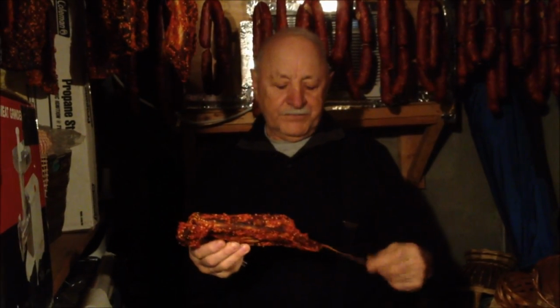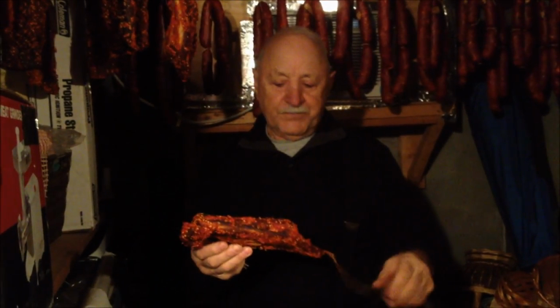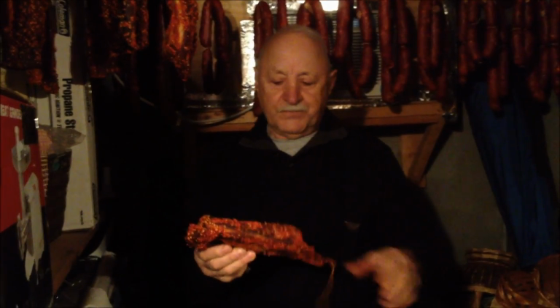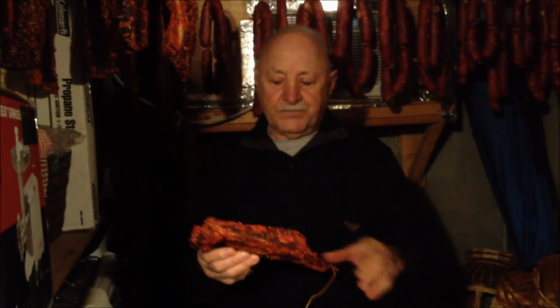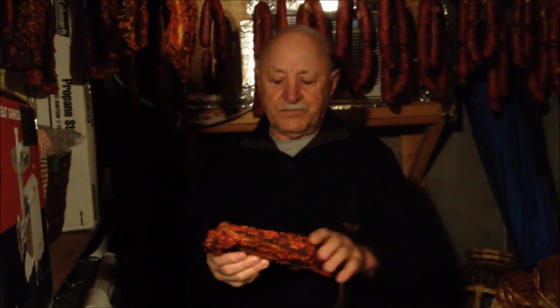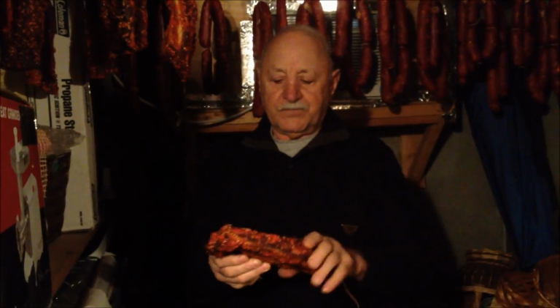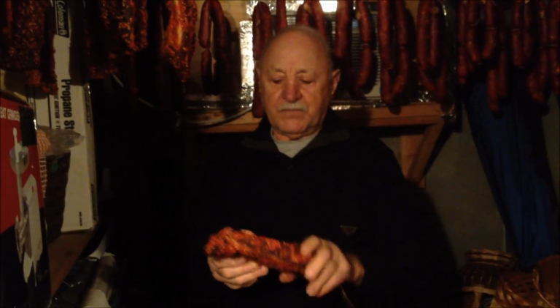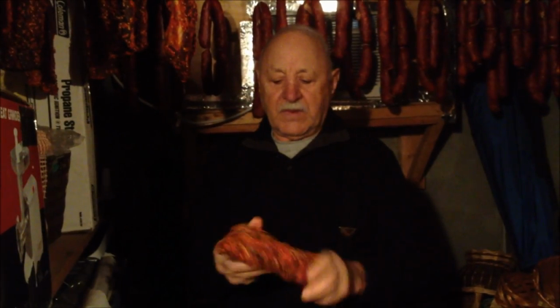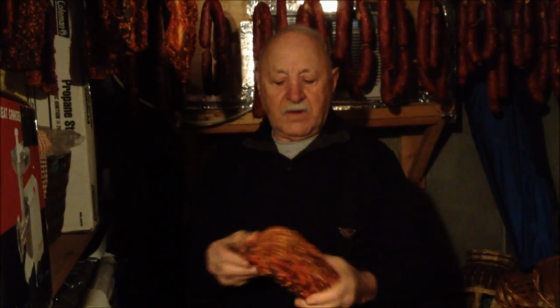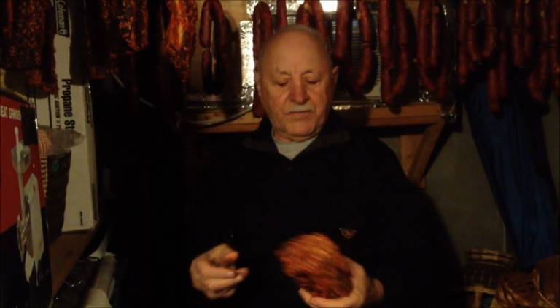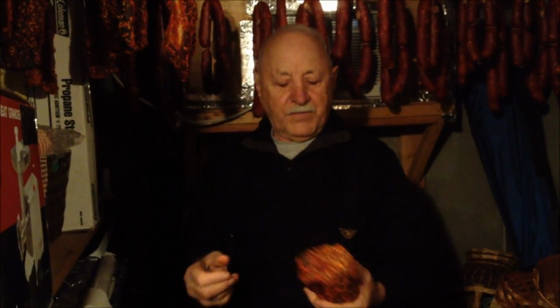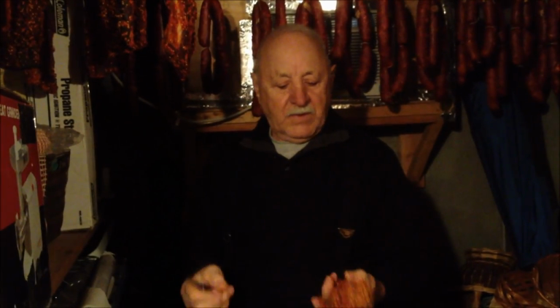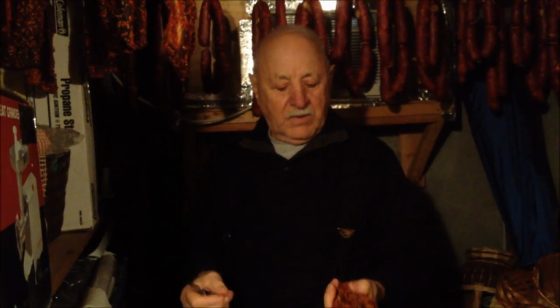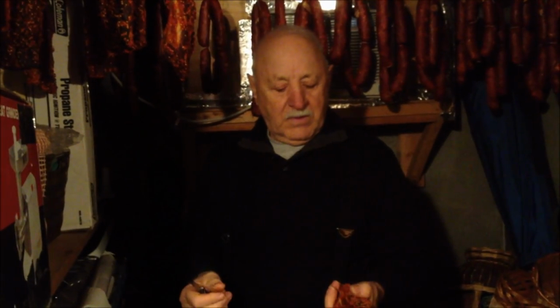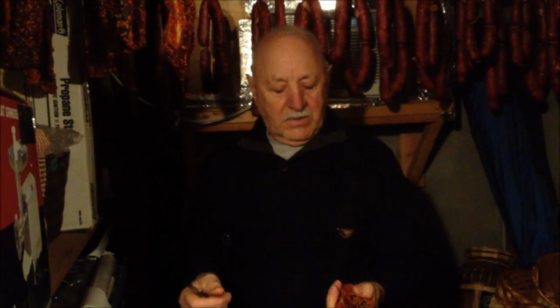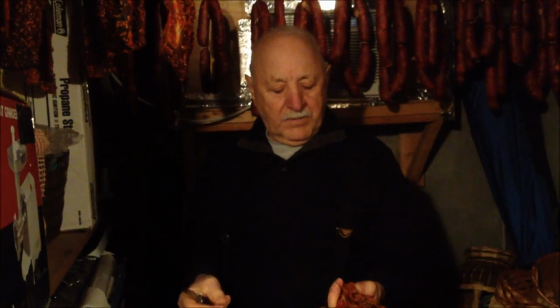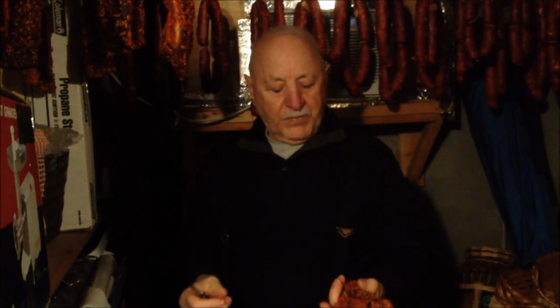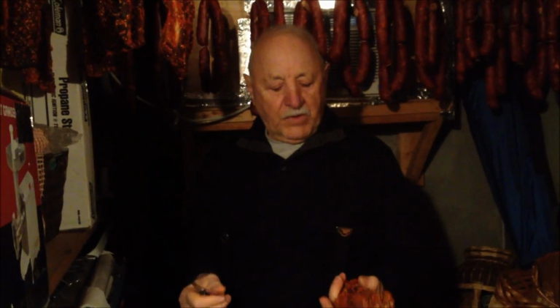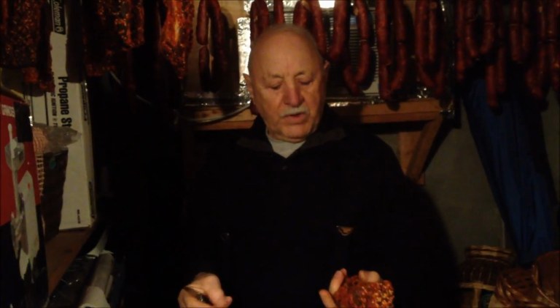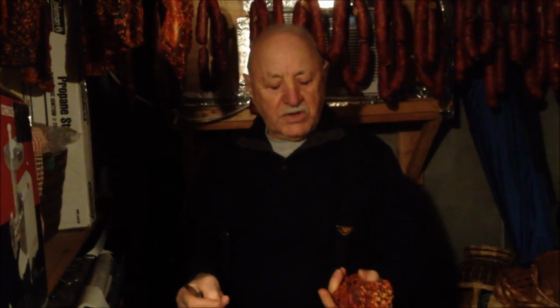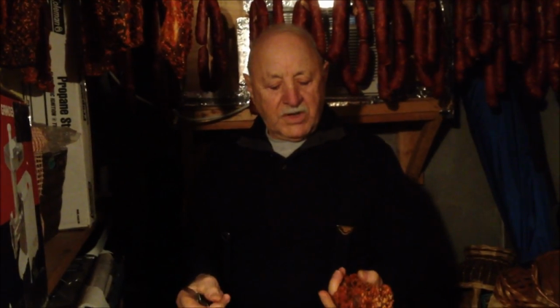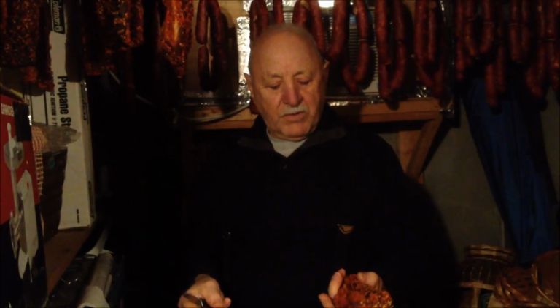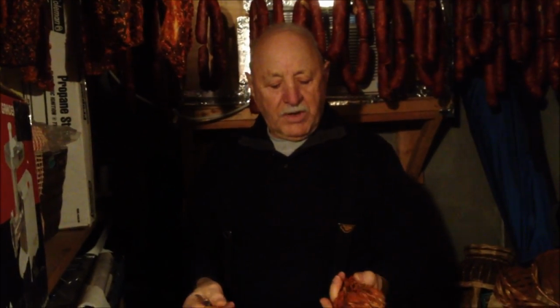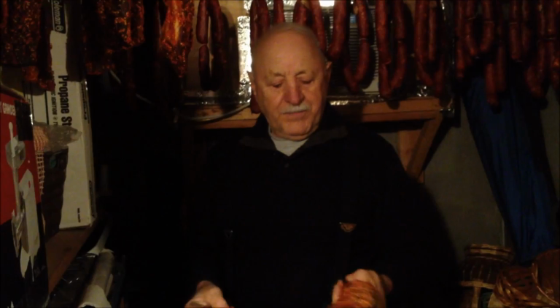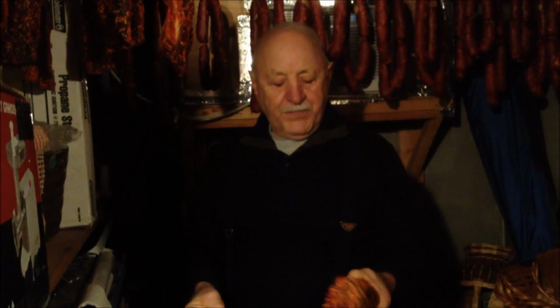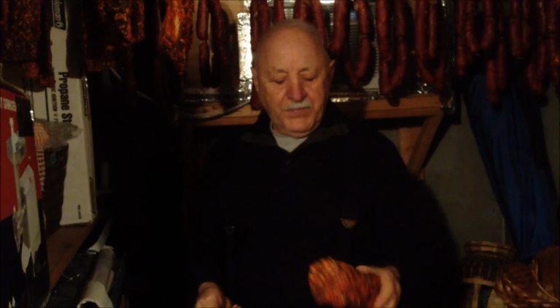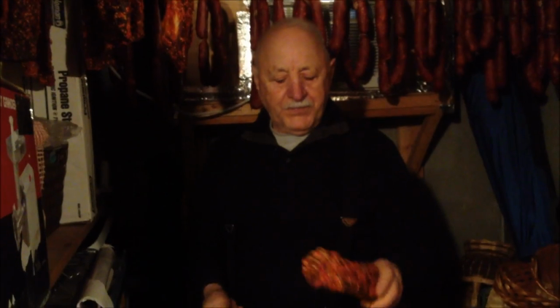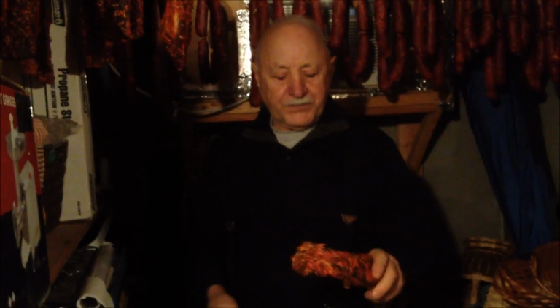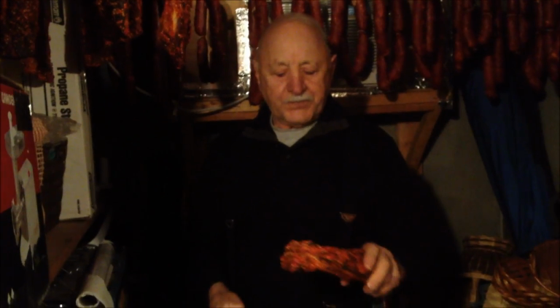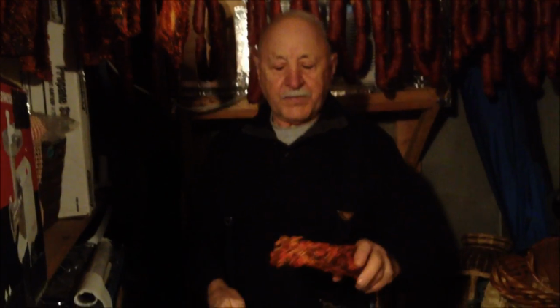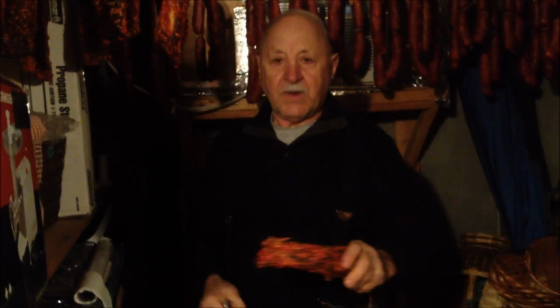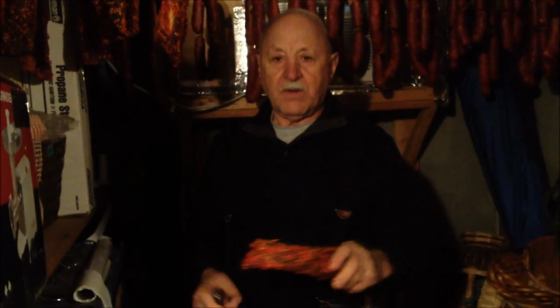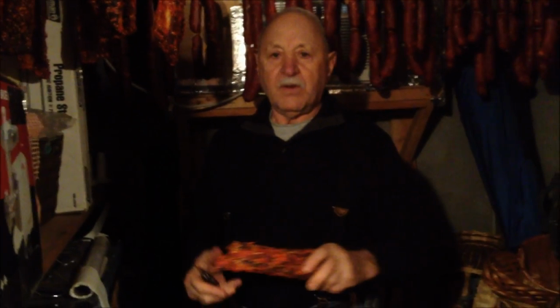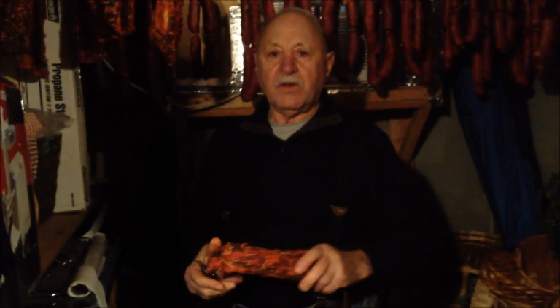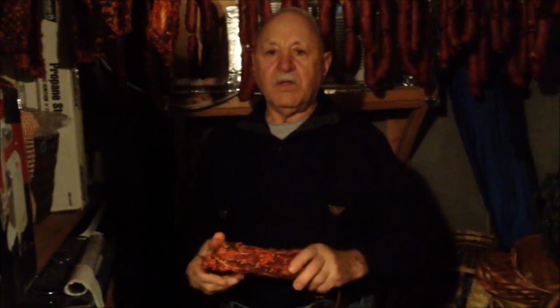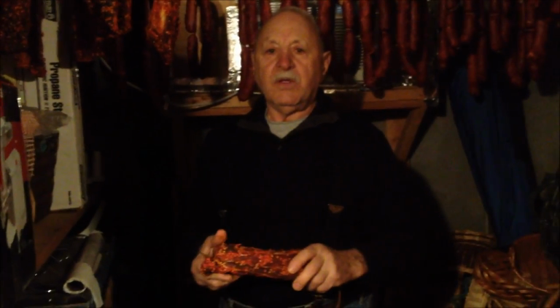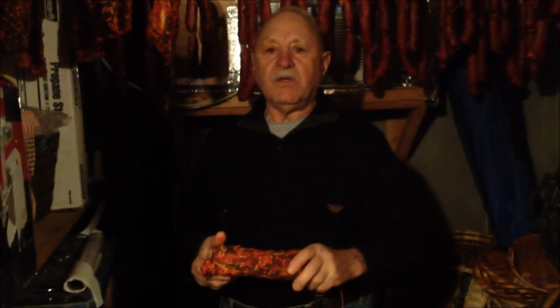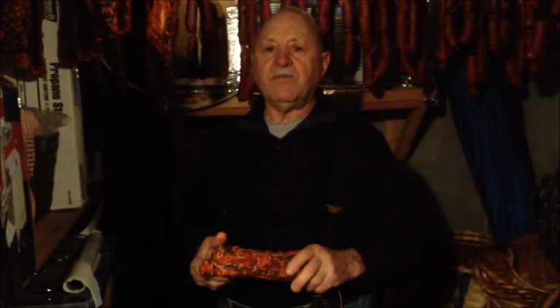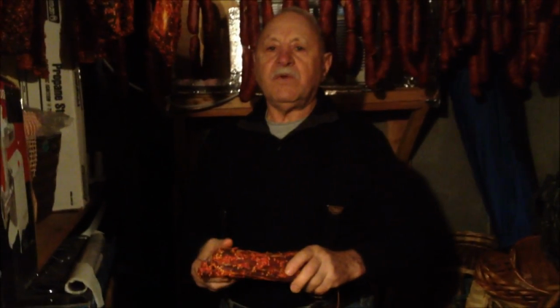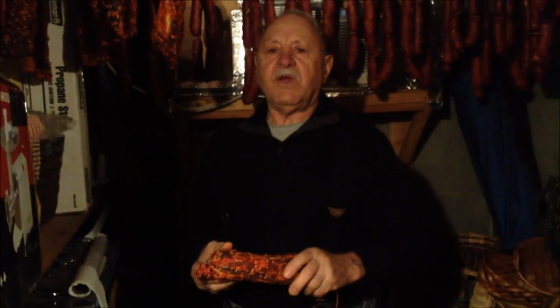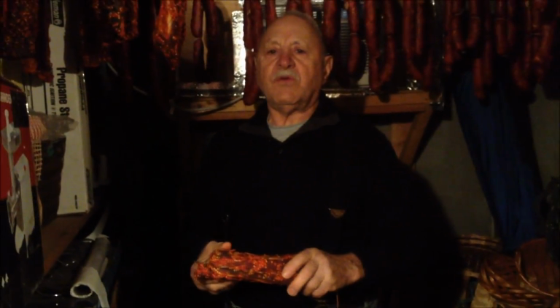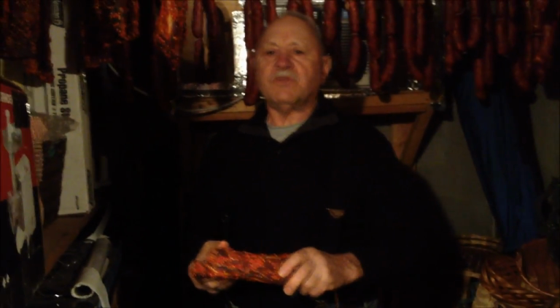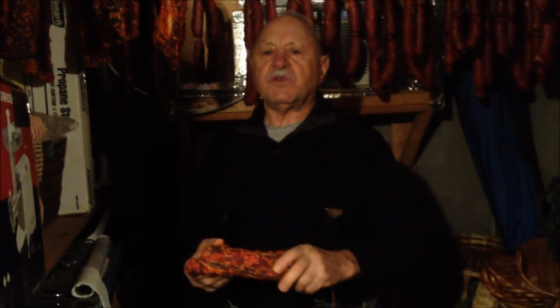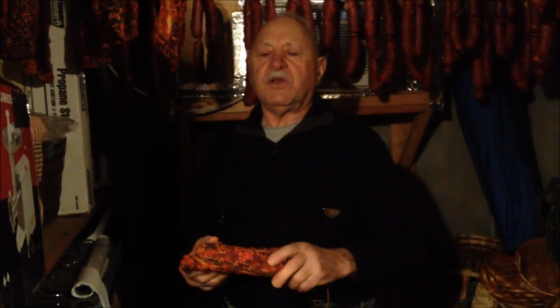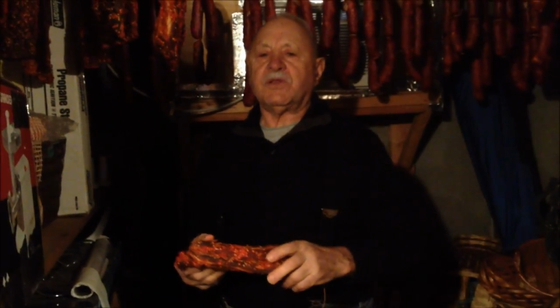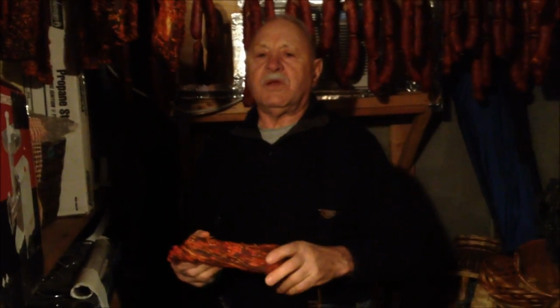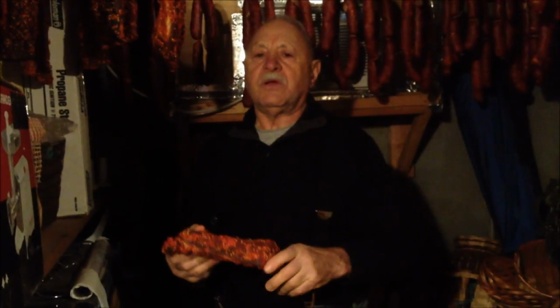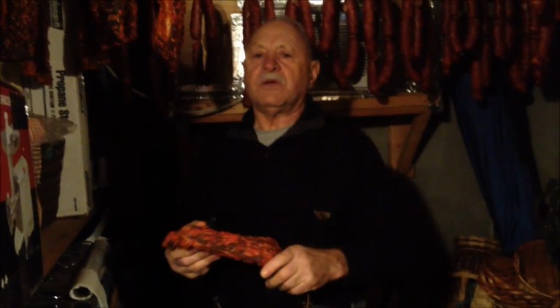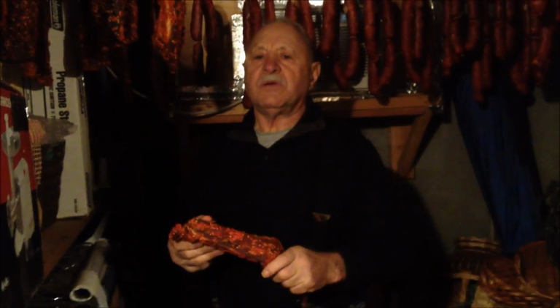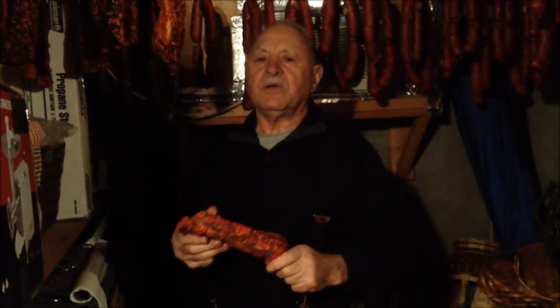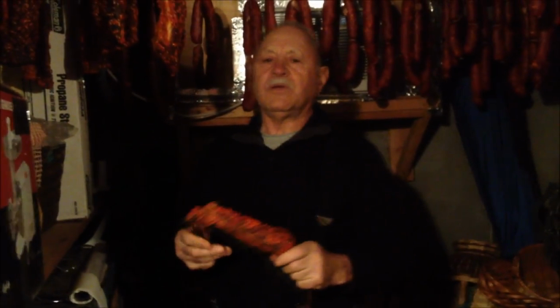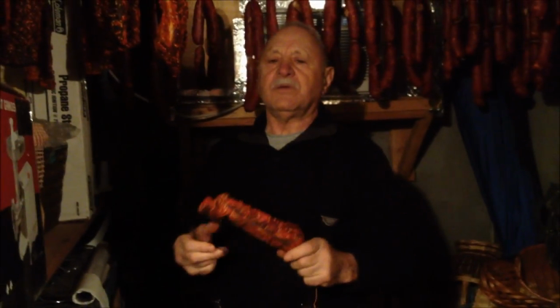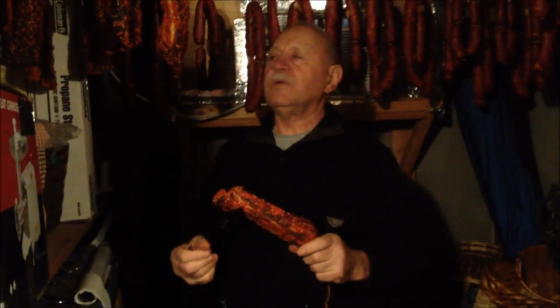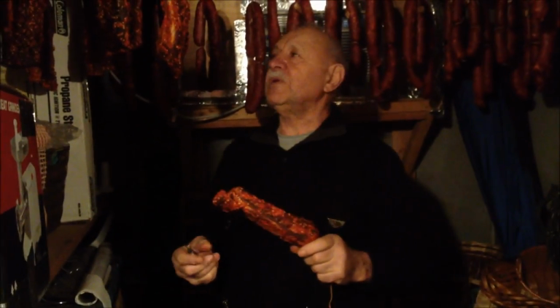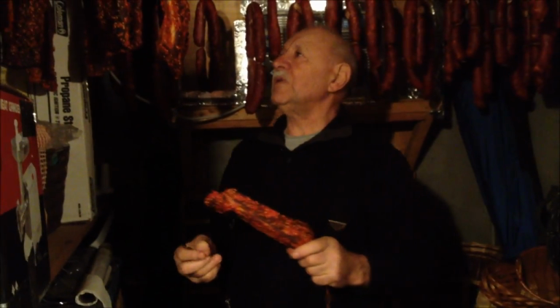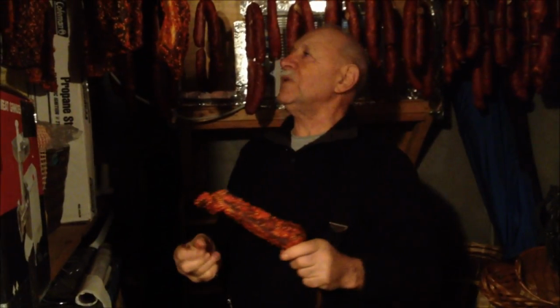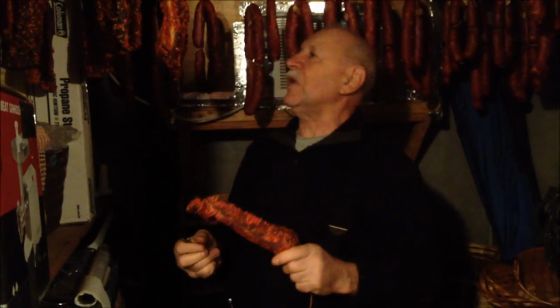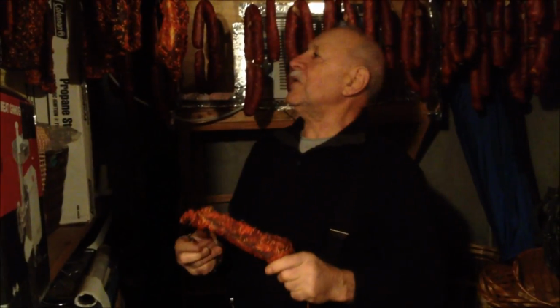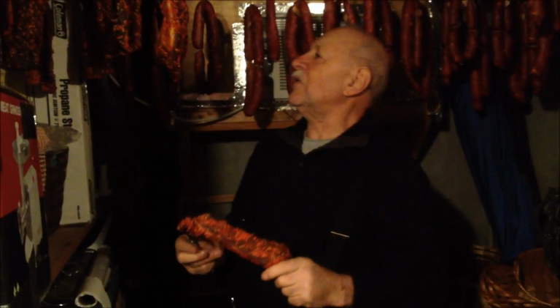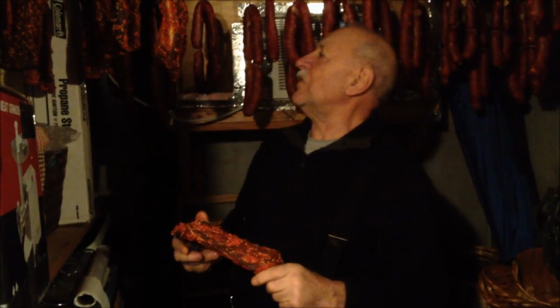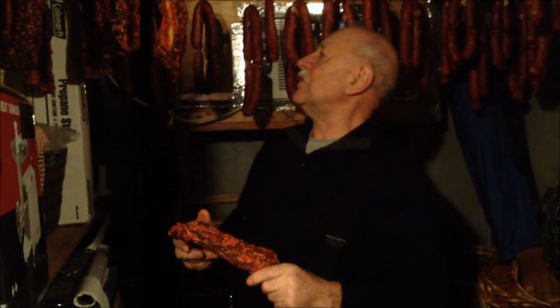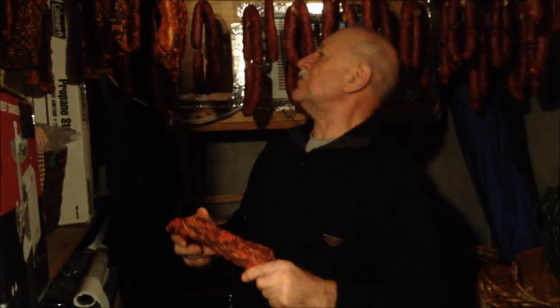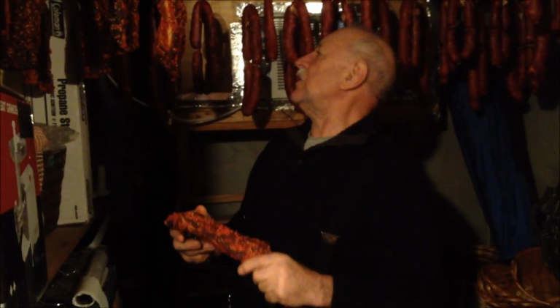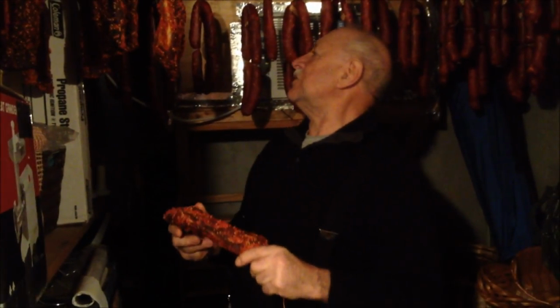So you only put the salt one time? One time, yeah. And what kind of salt do you use? Regular salt. Just regular any kind of salt? Yeah, regular salt.